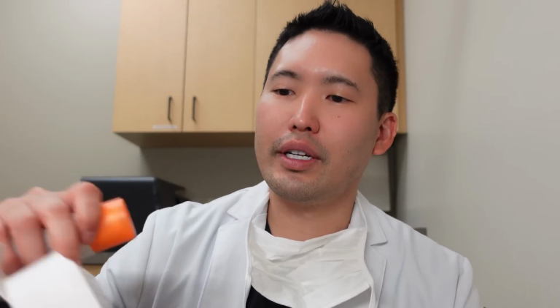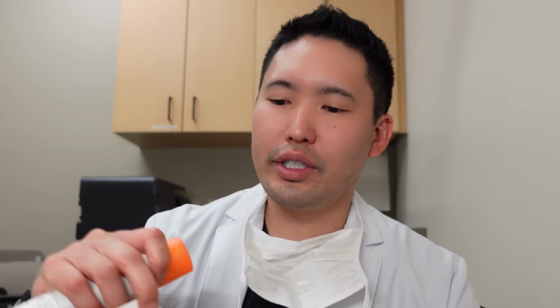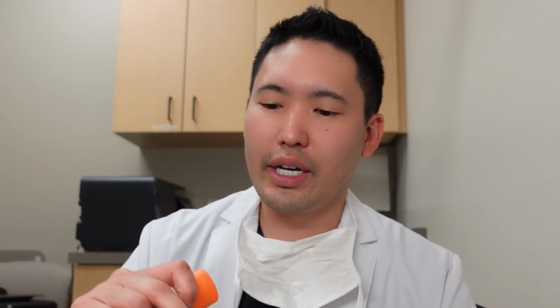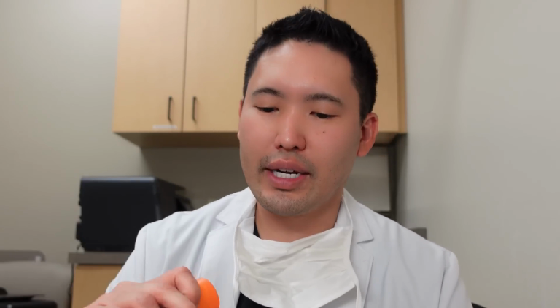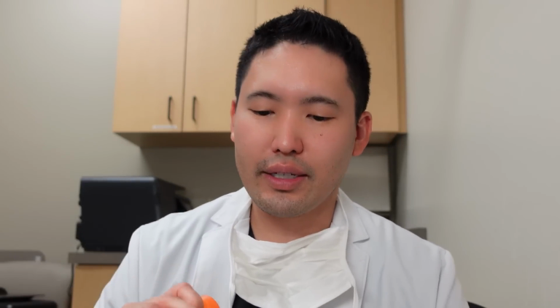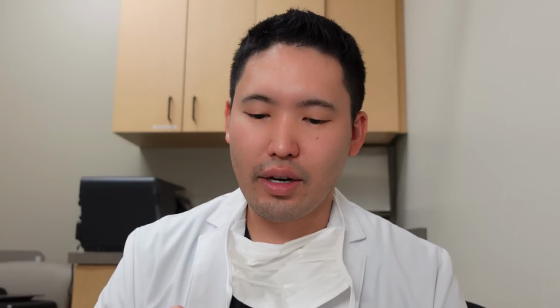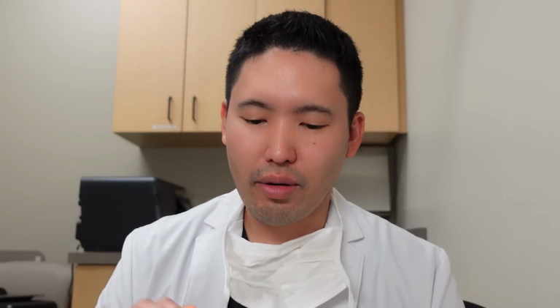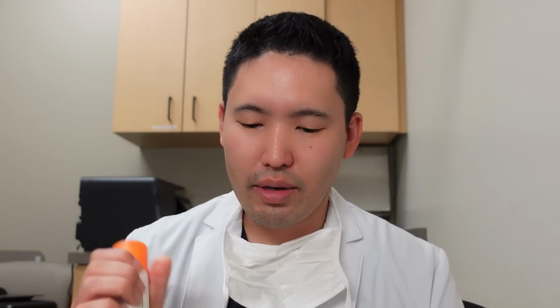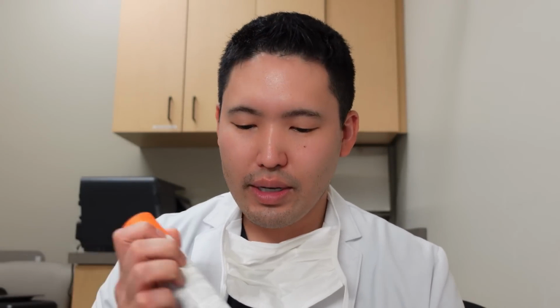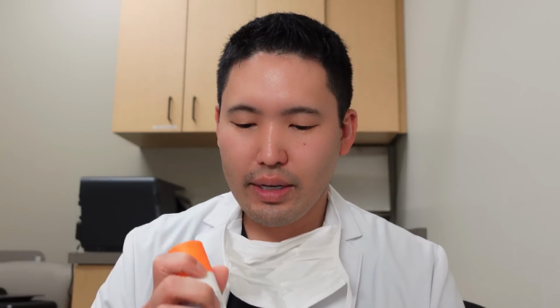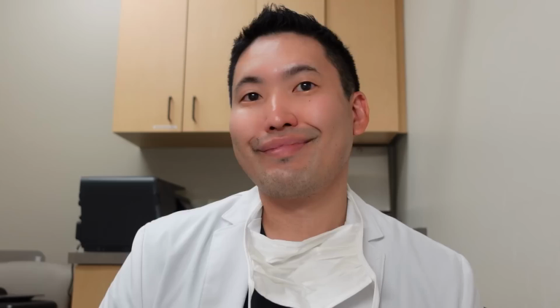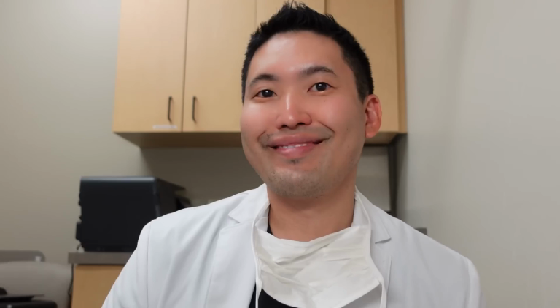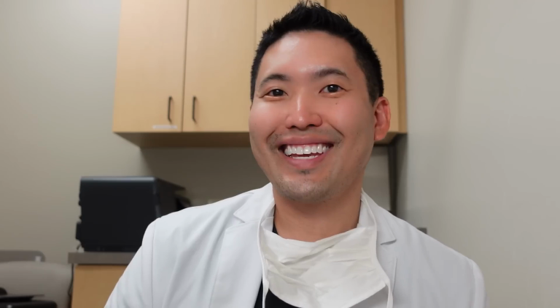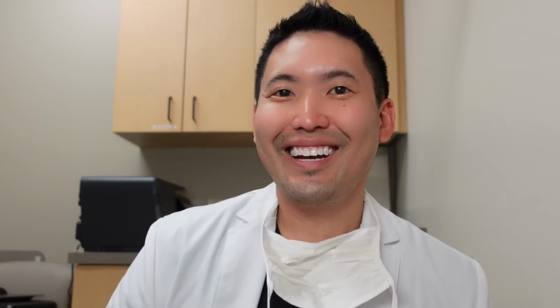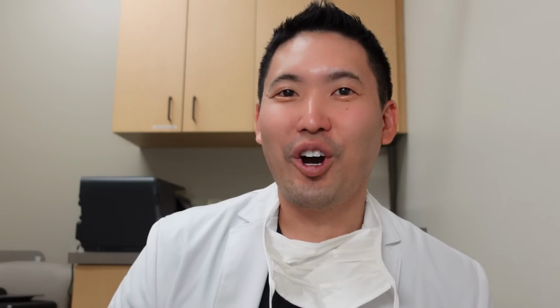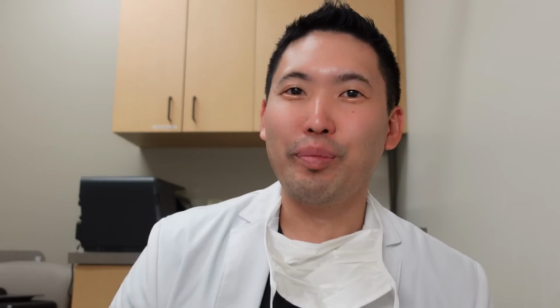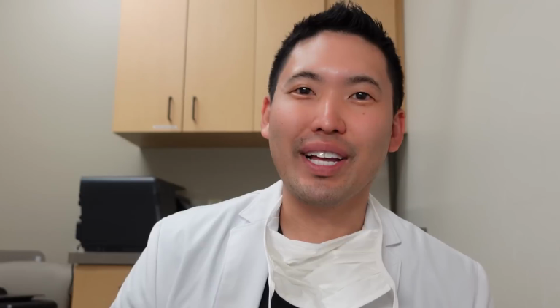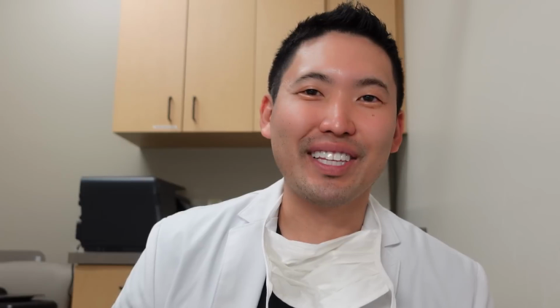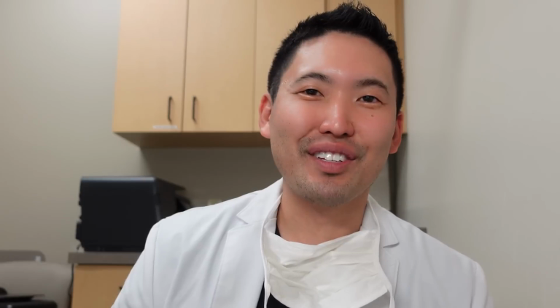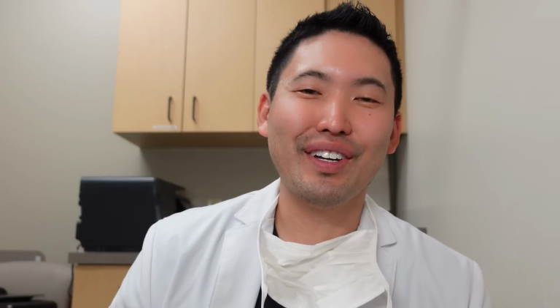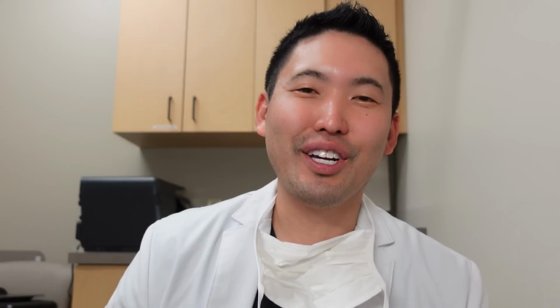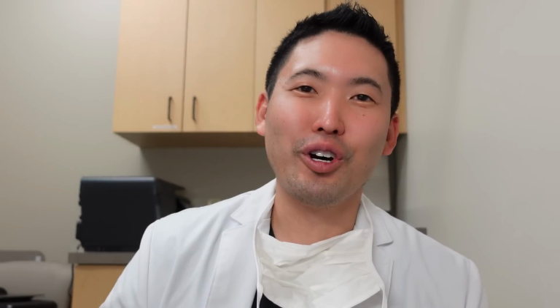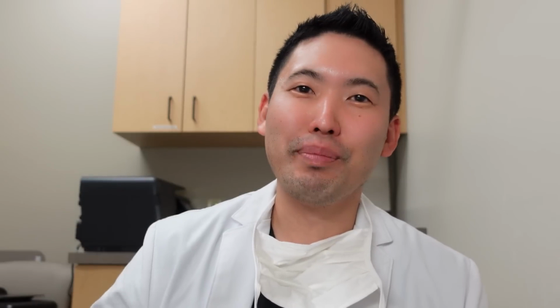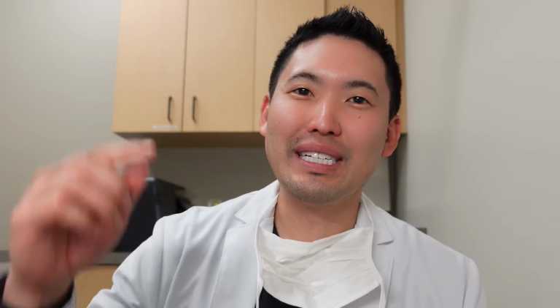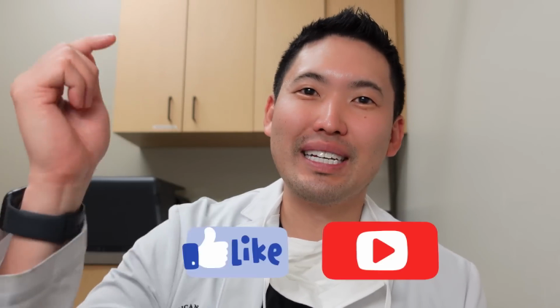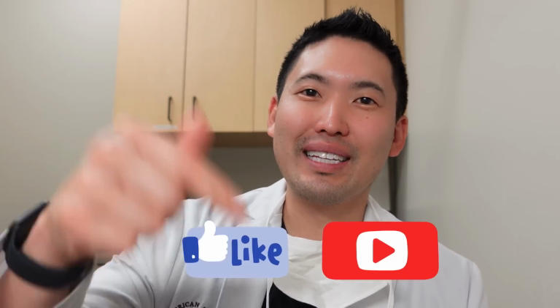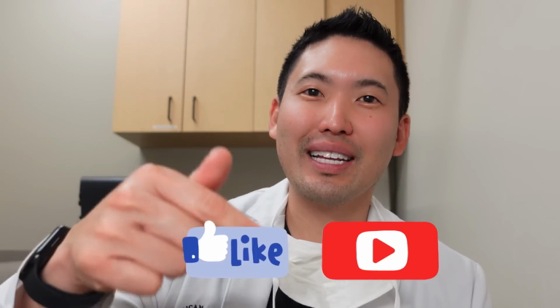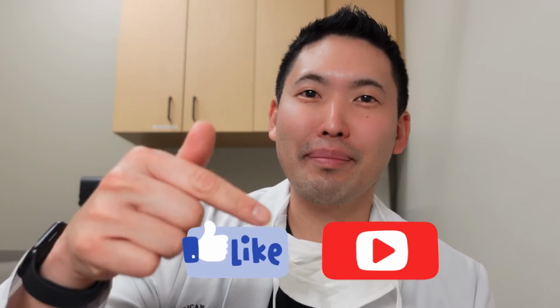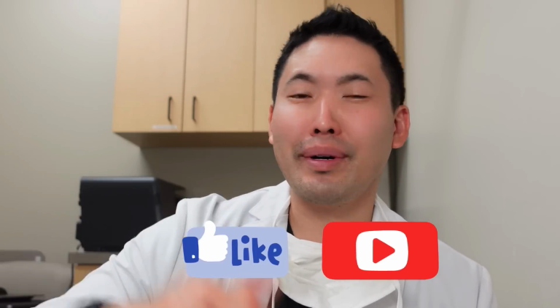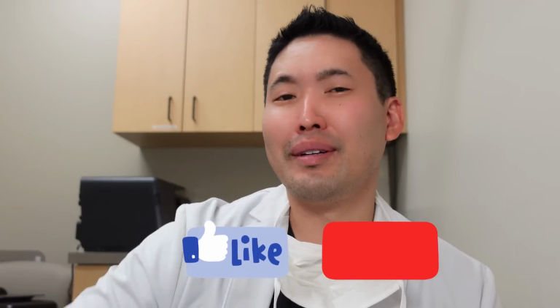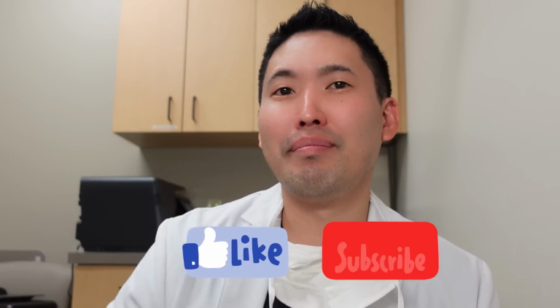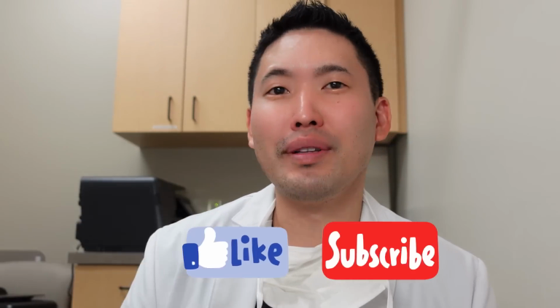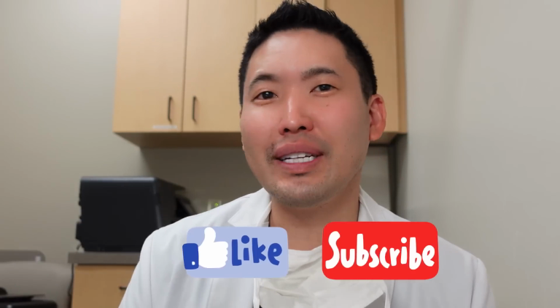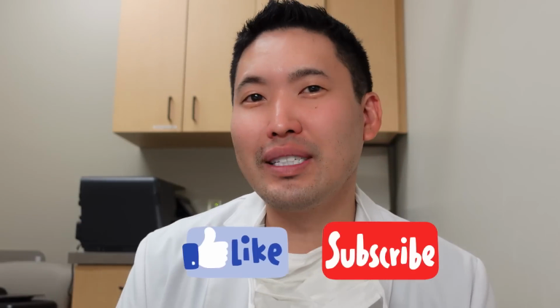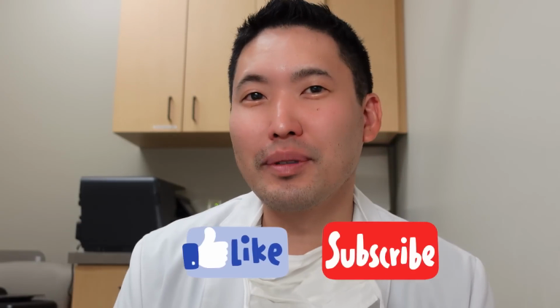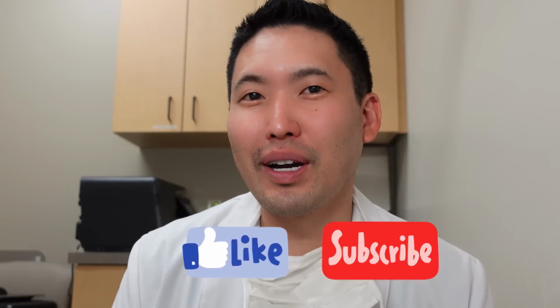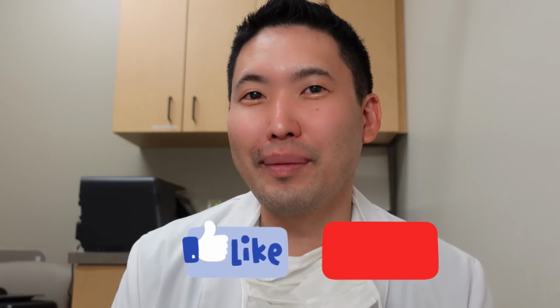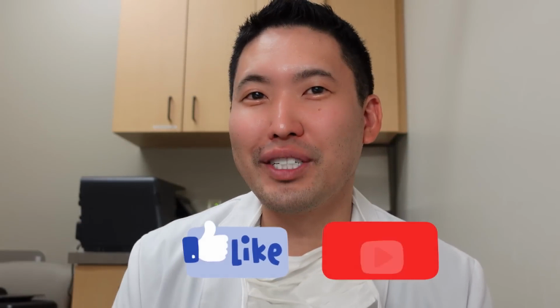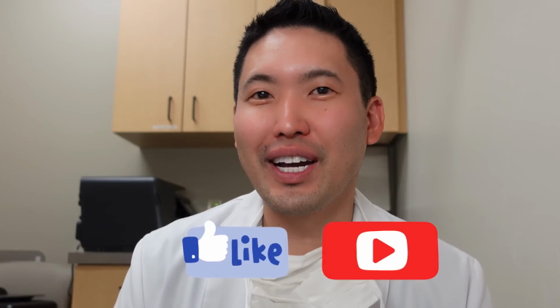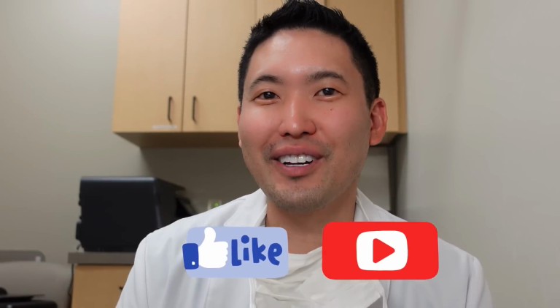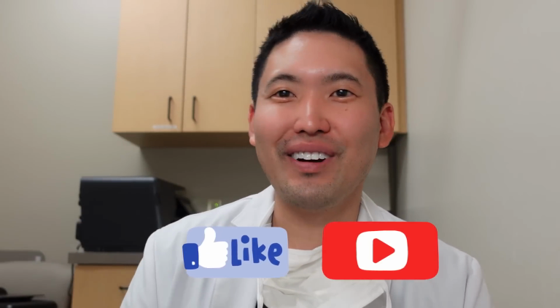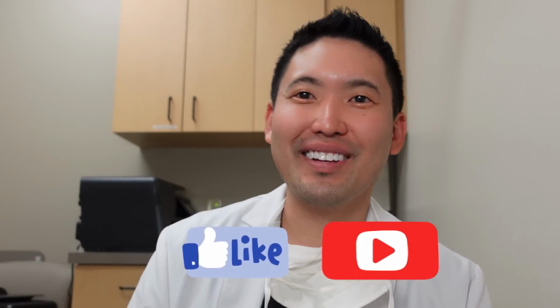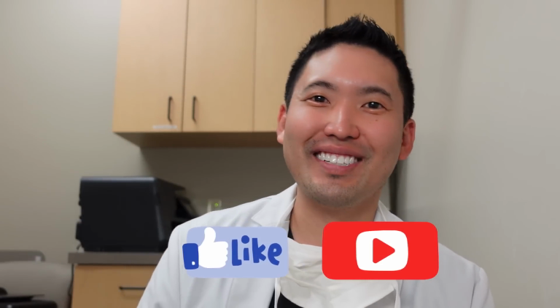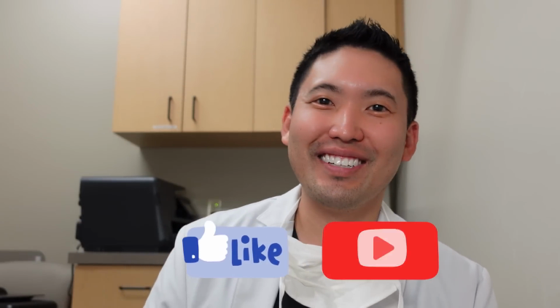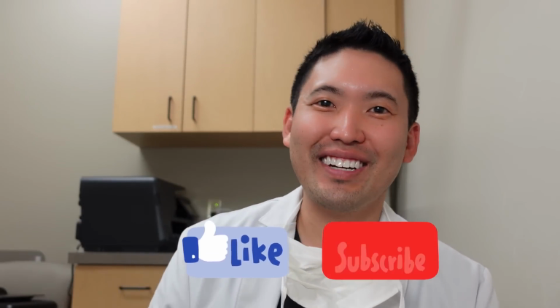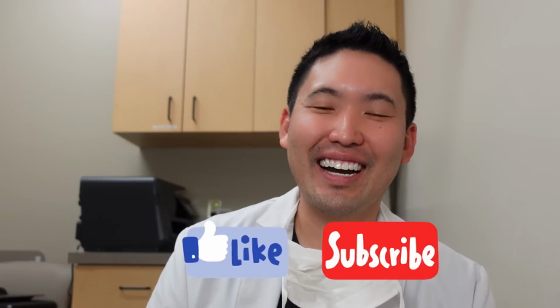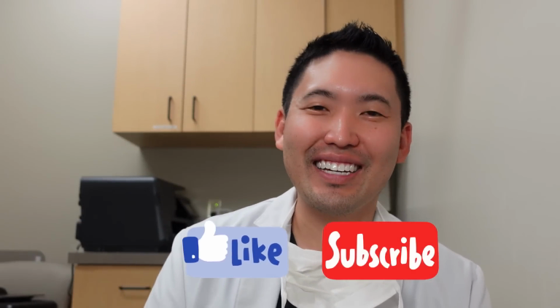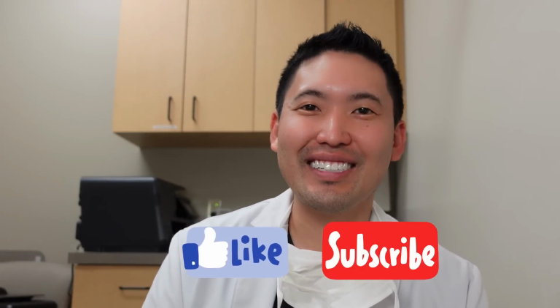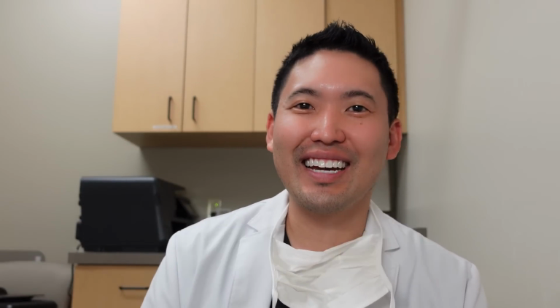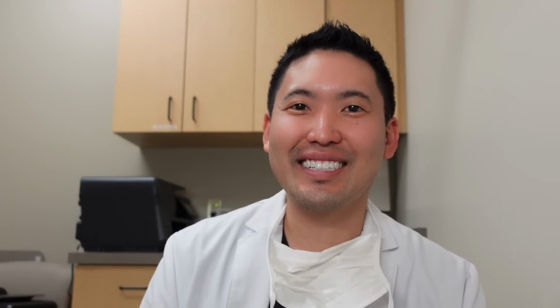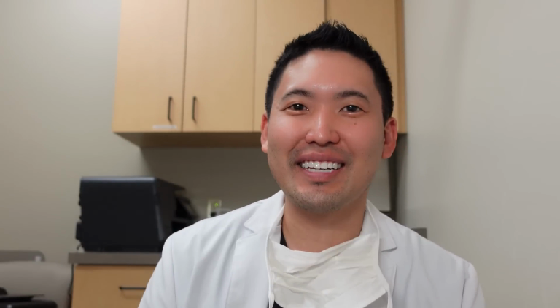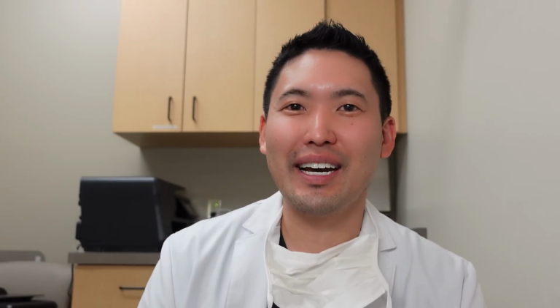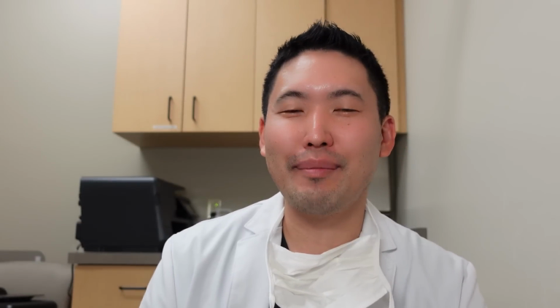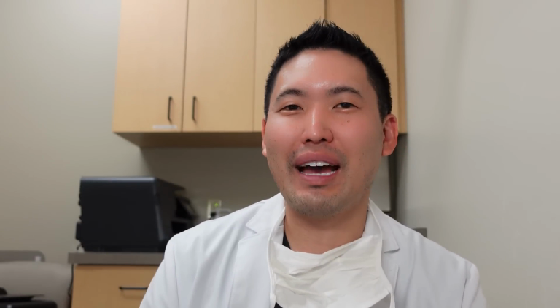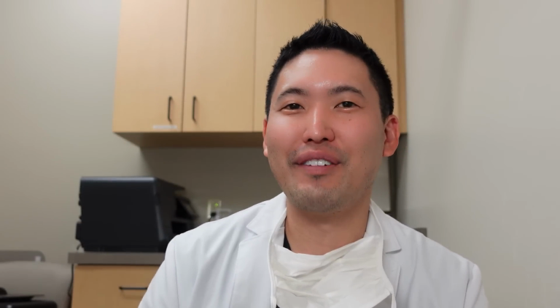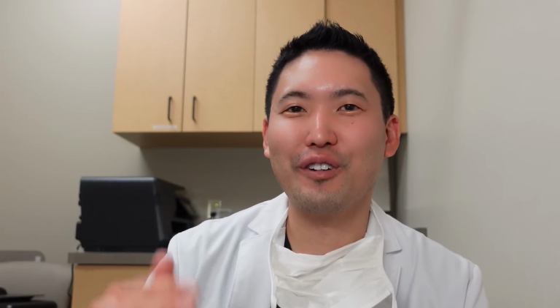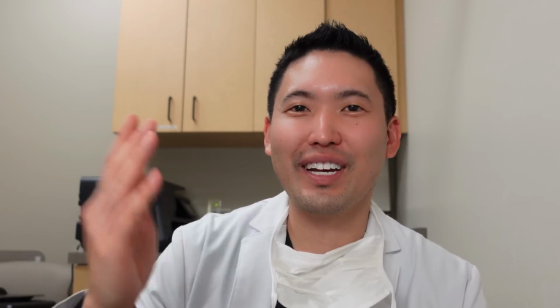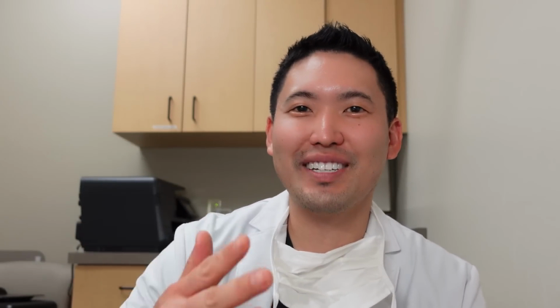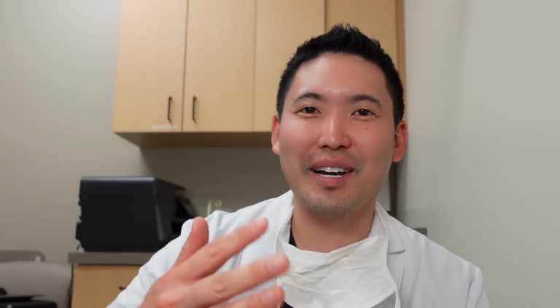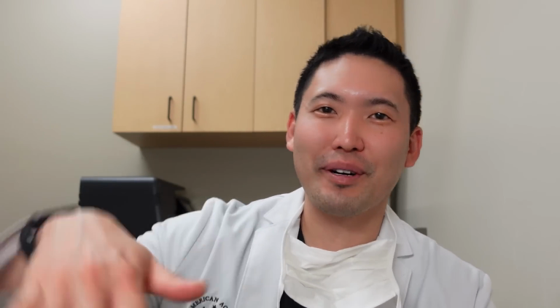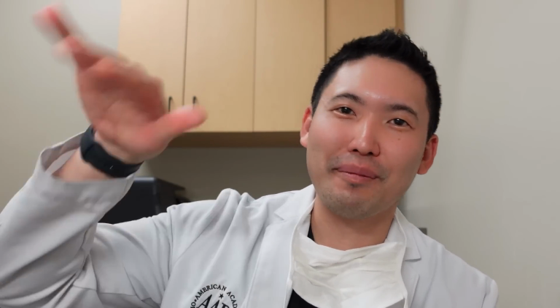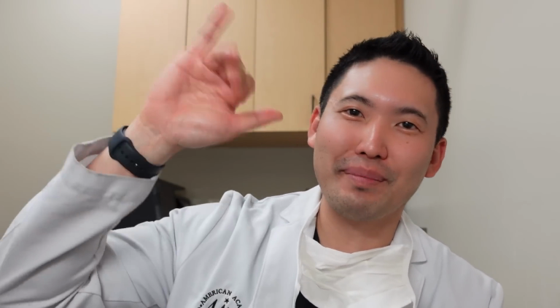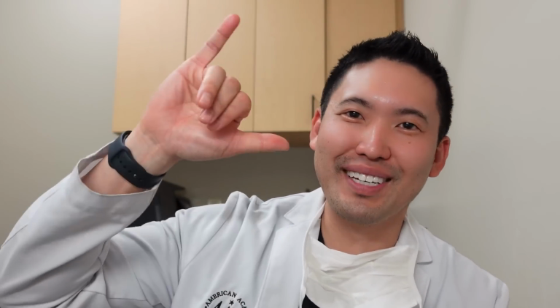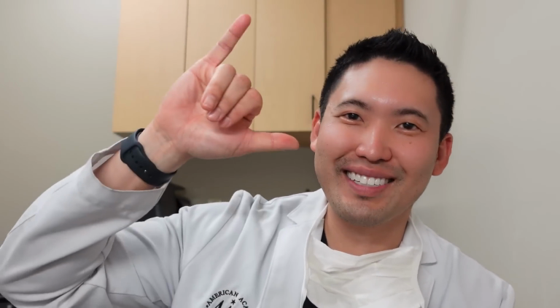Hope you like this video. Please hit the like button and subscribe to the channel. I'll see you guys next time. Have a great summer. Peace.